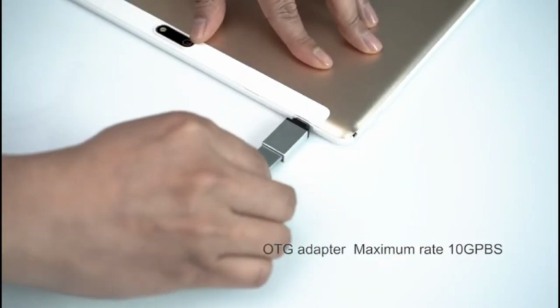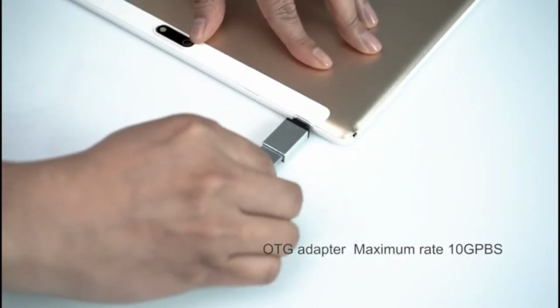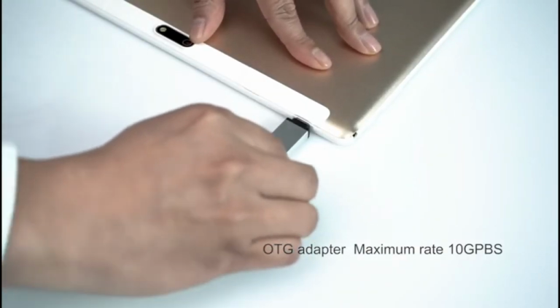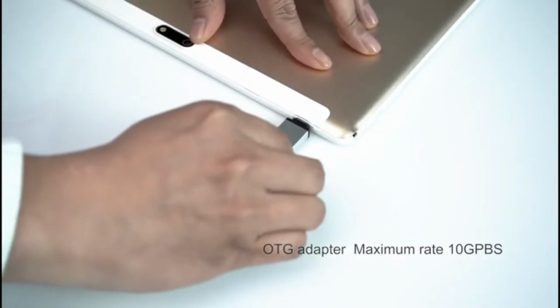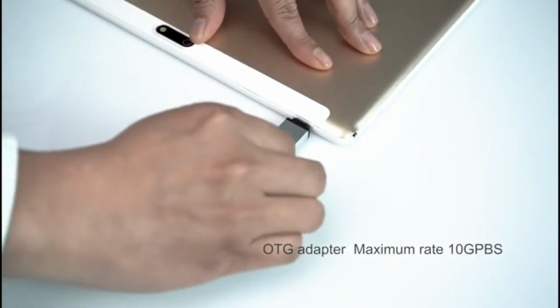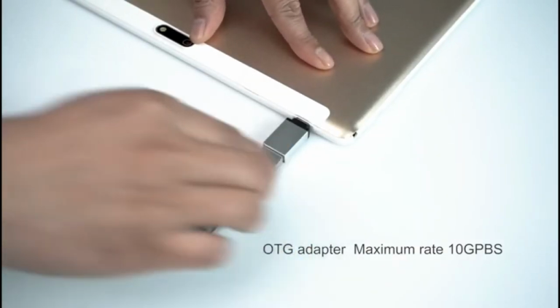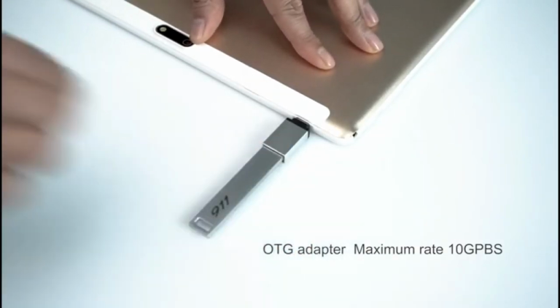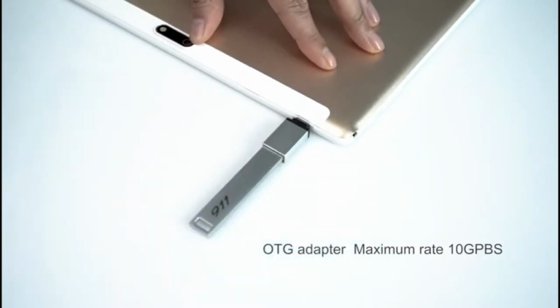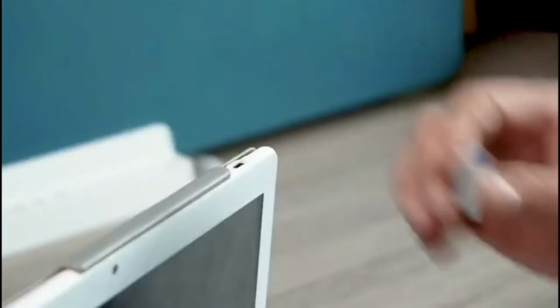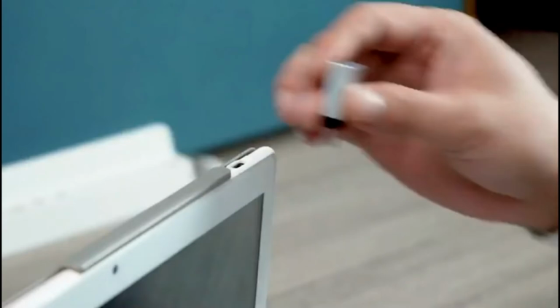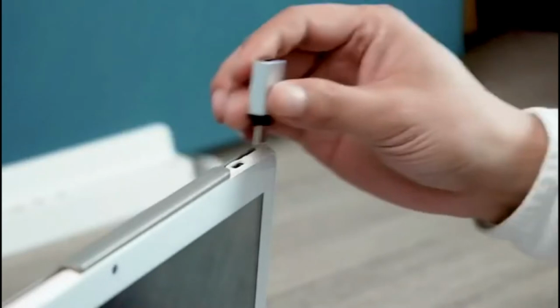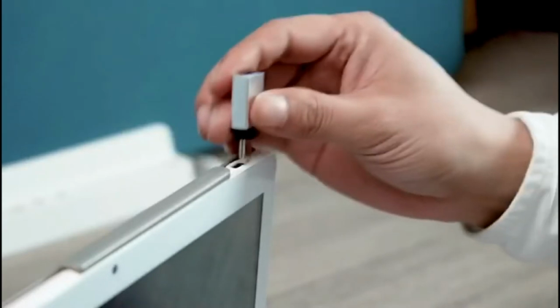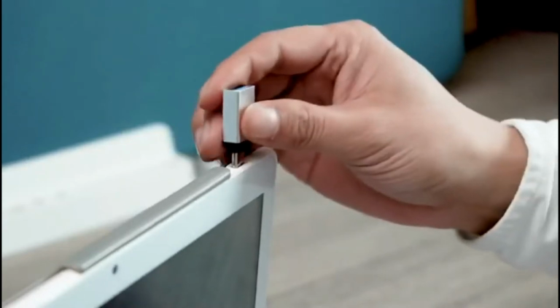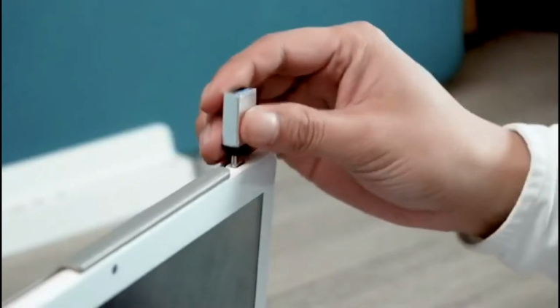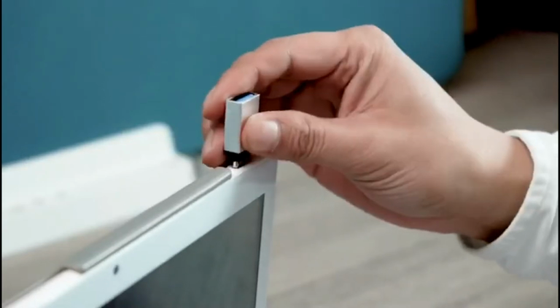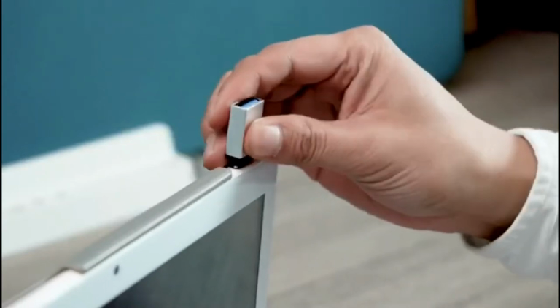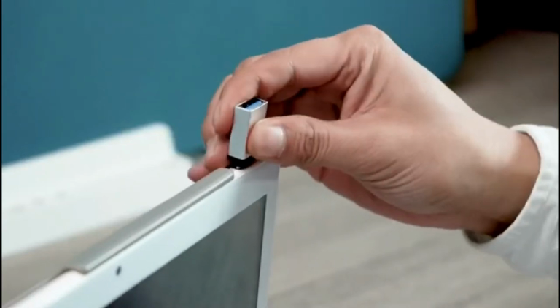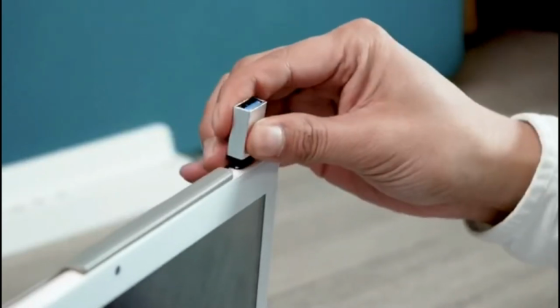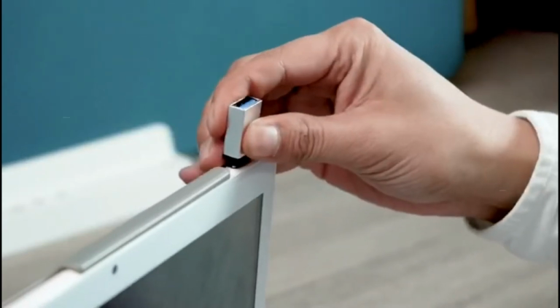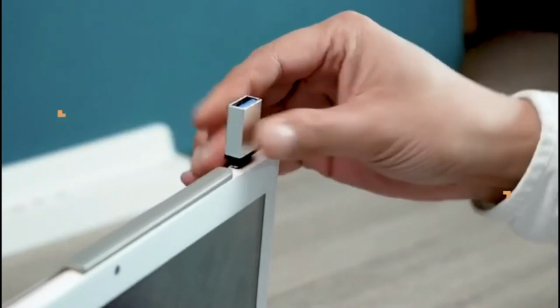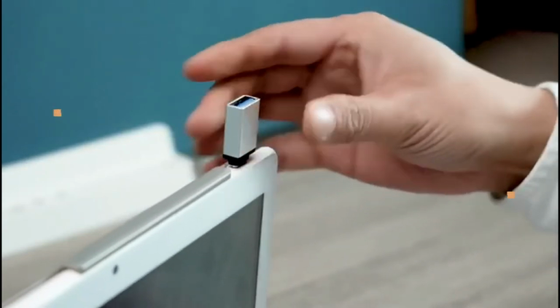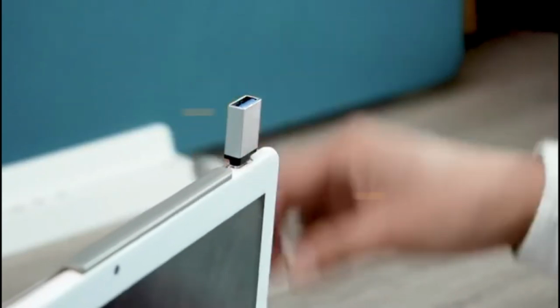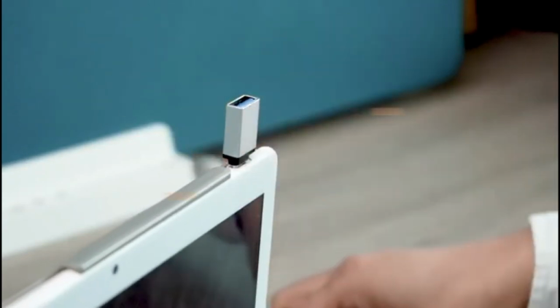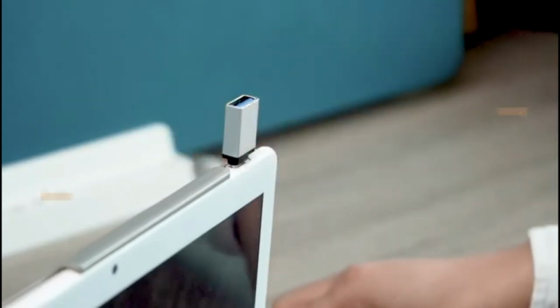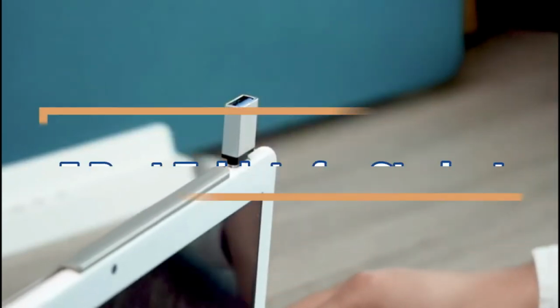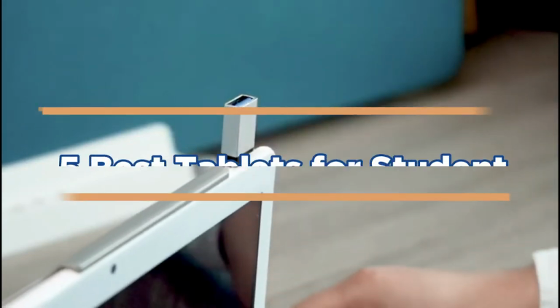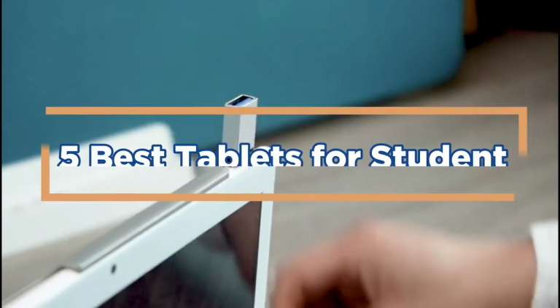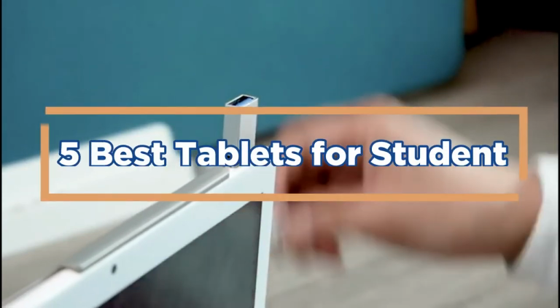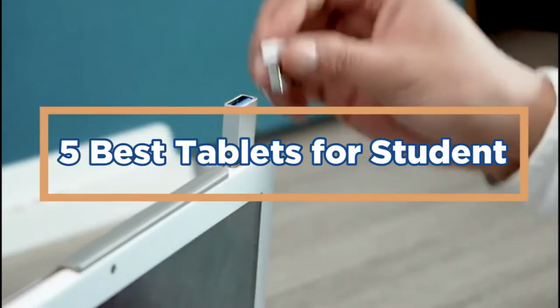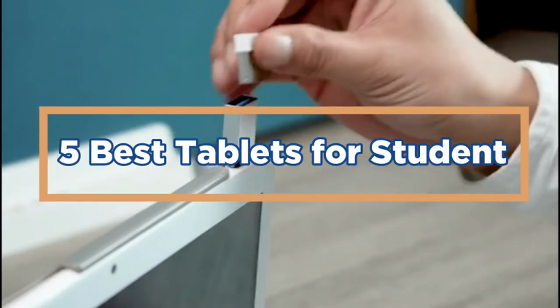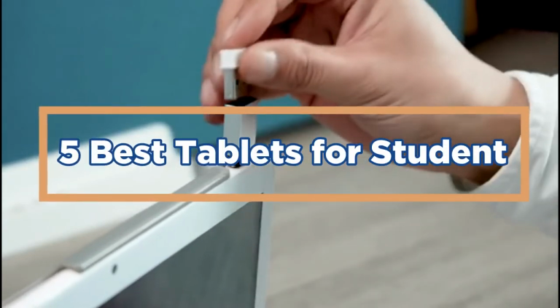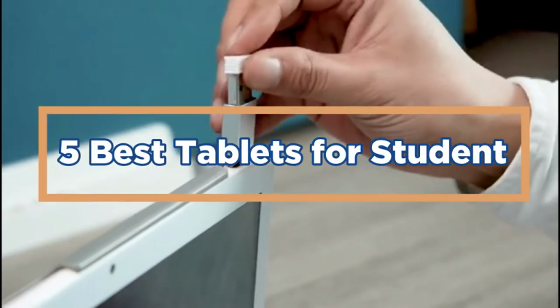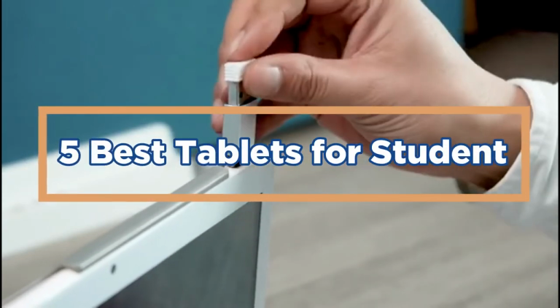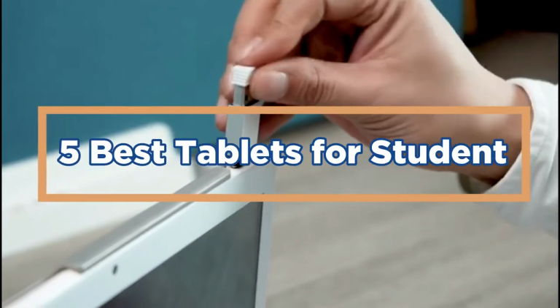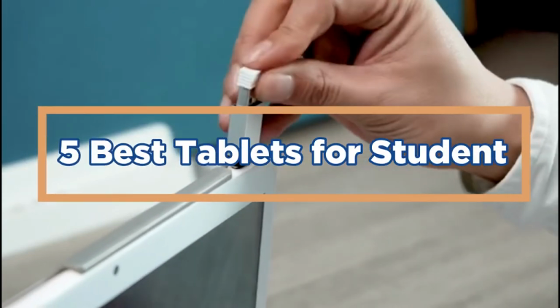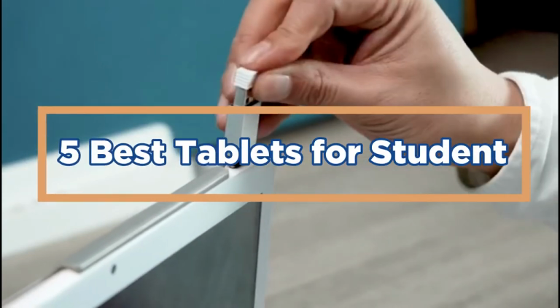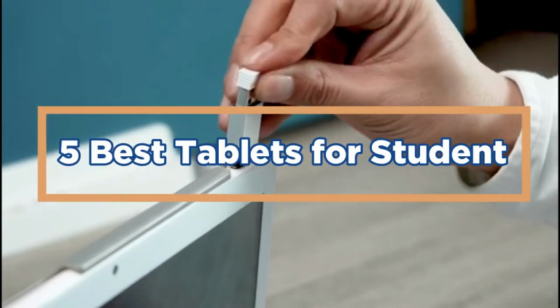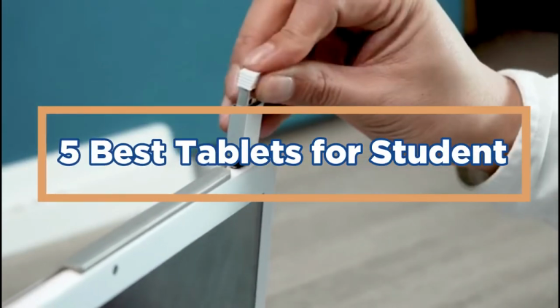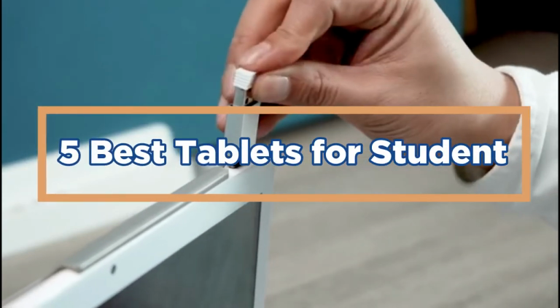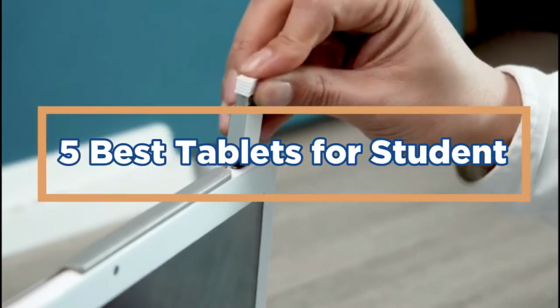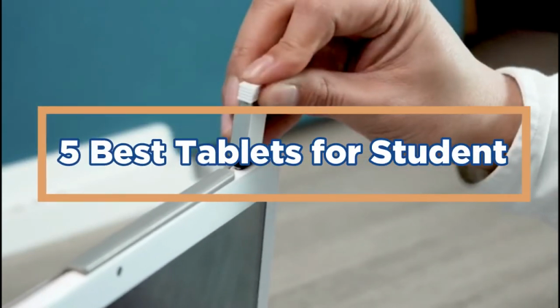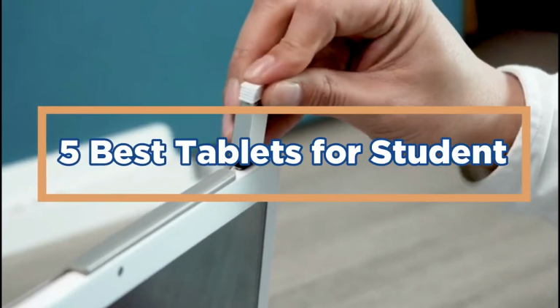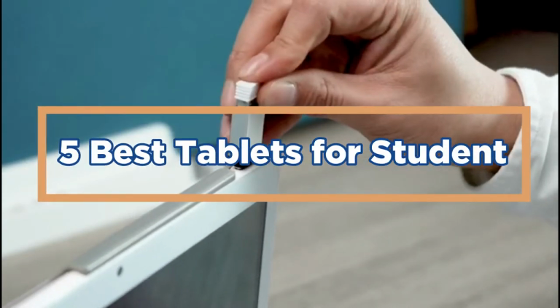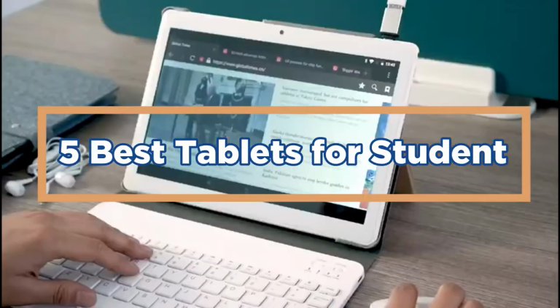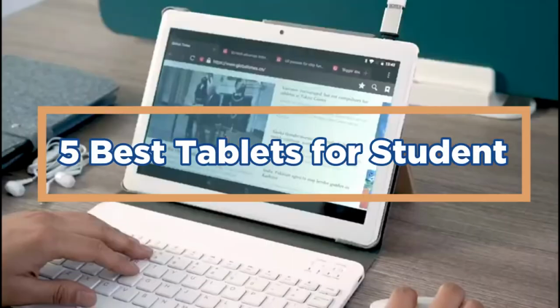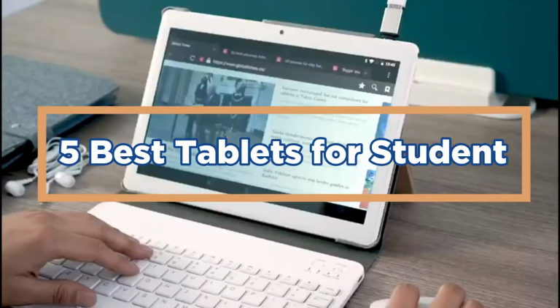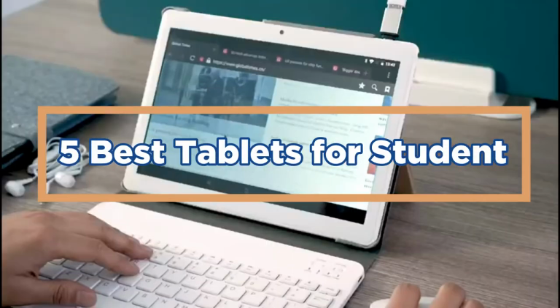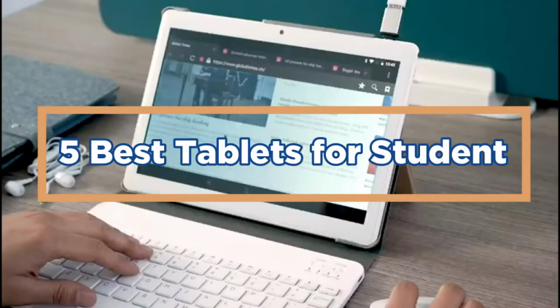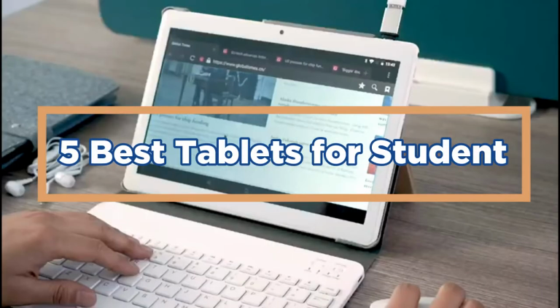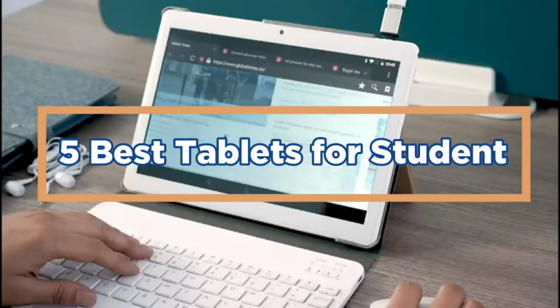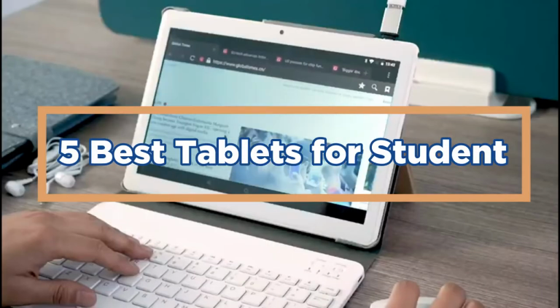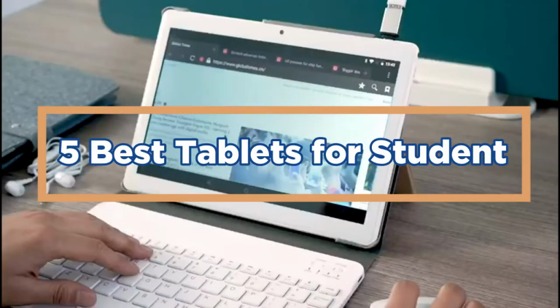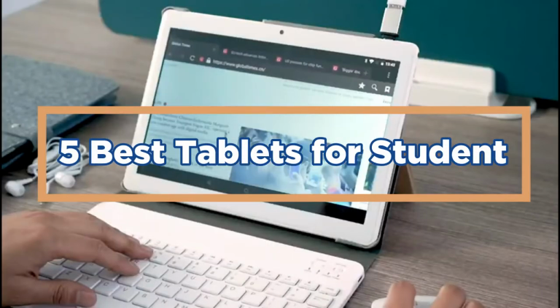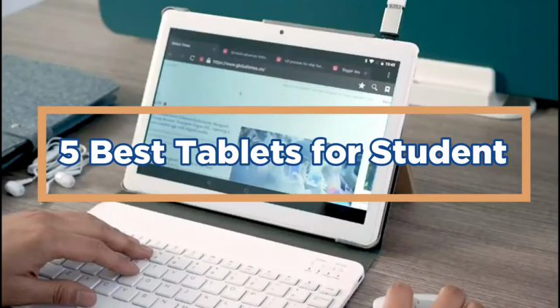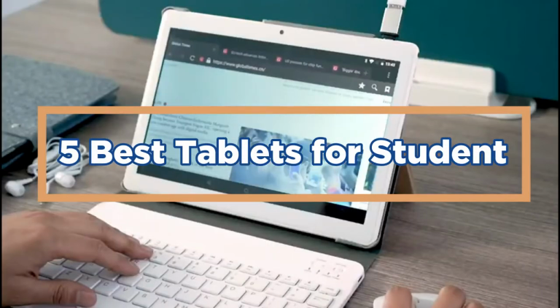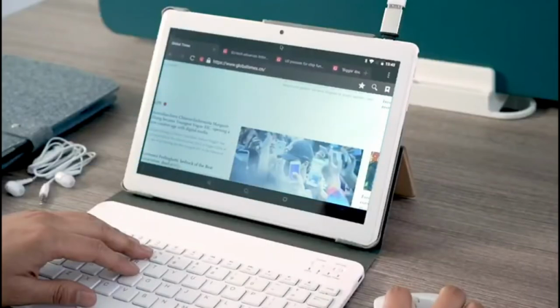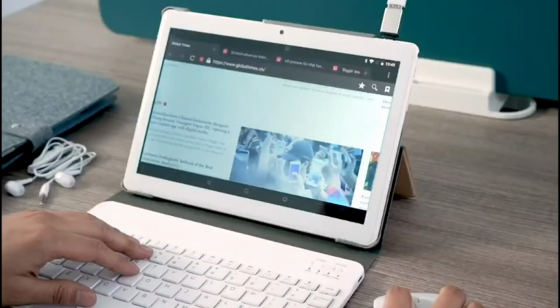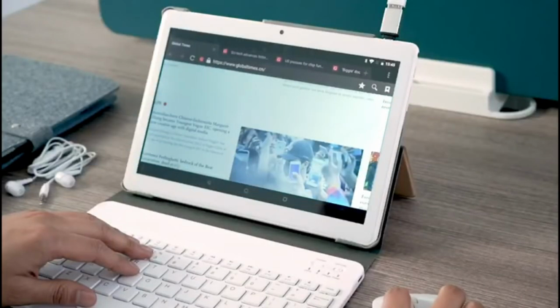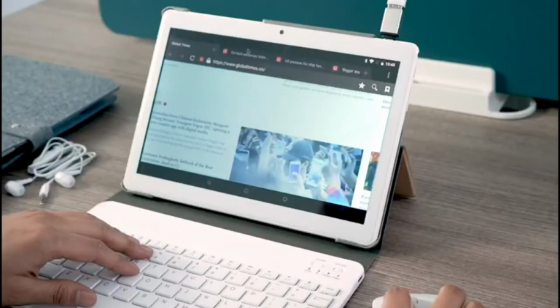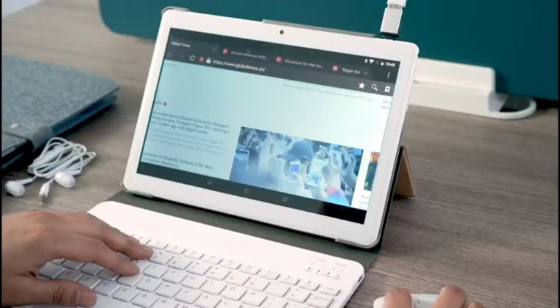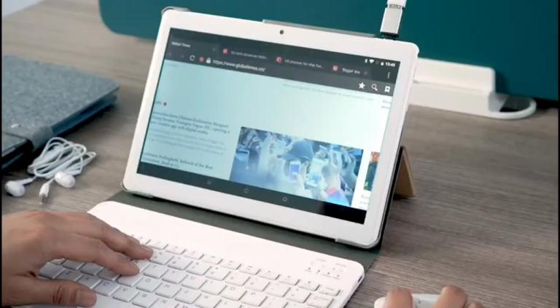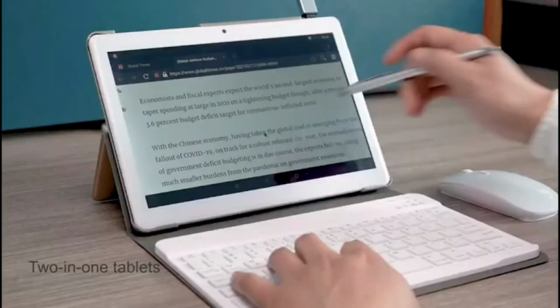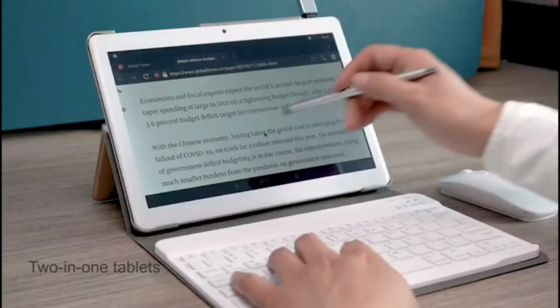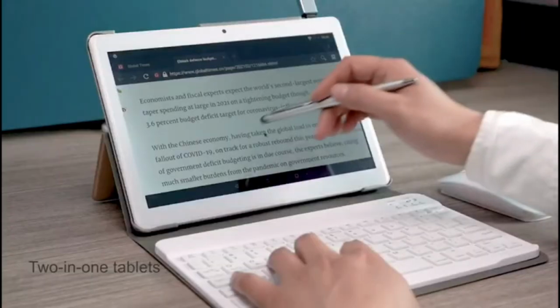In today's video, we will show you the top 5 best tablets for students. So, let's get started.